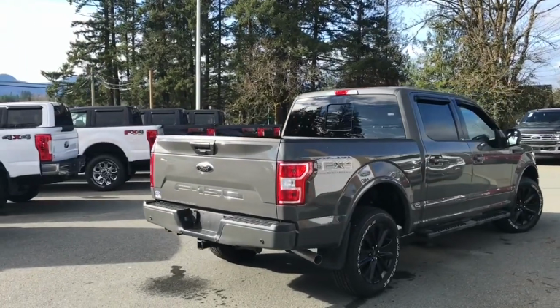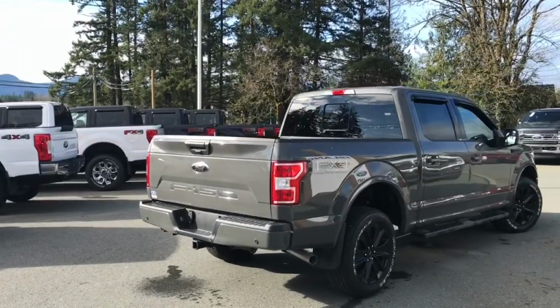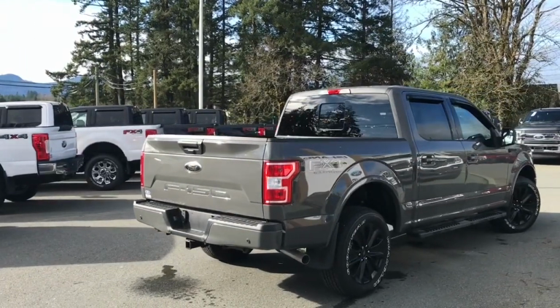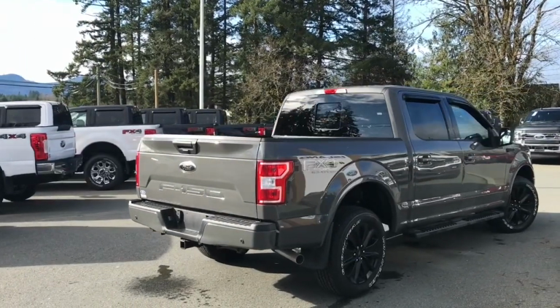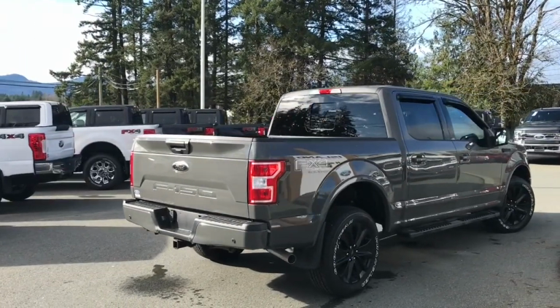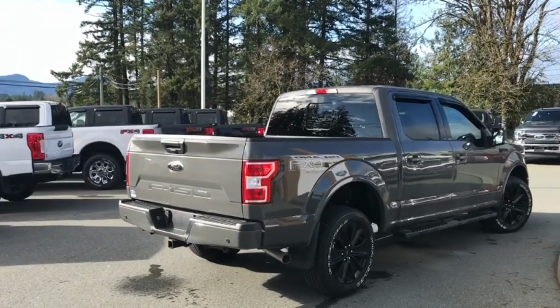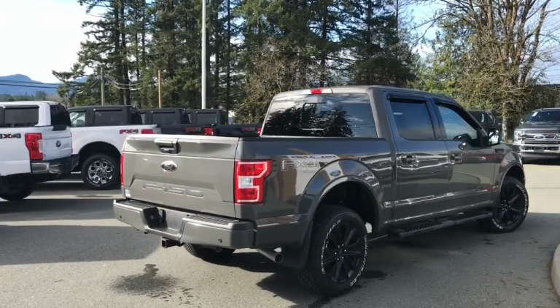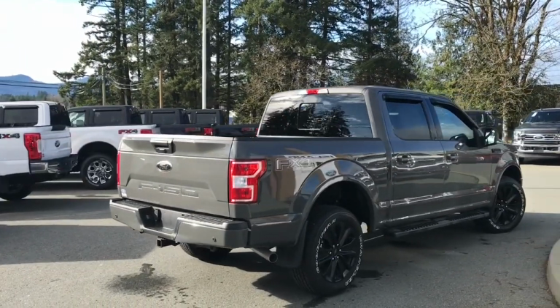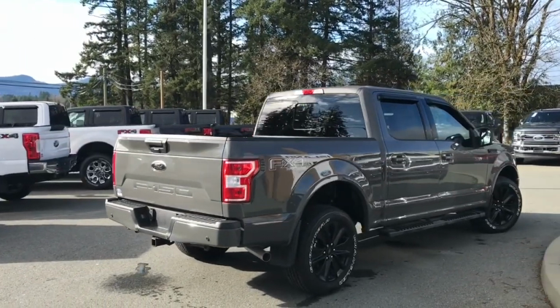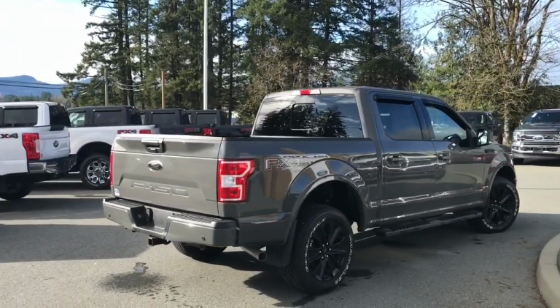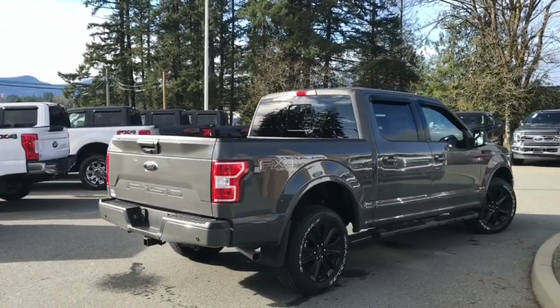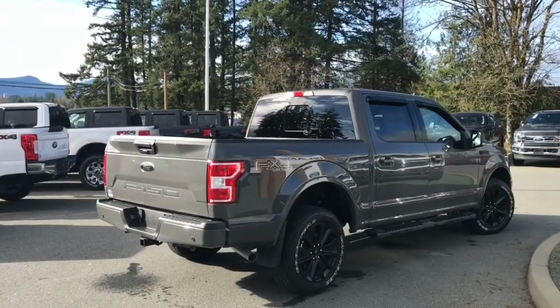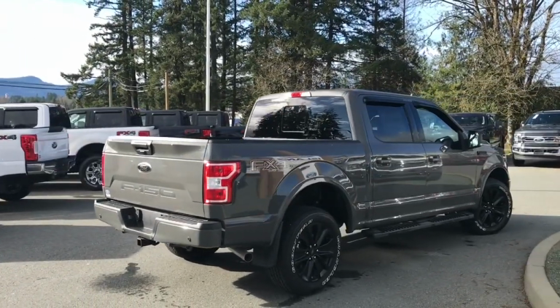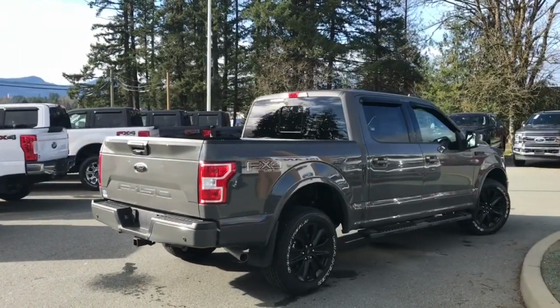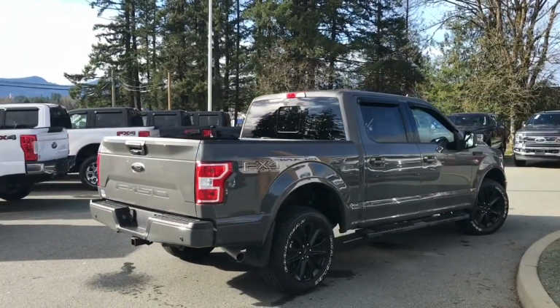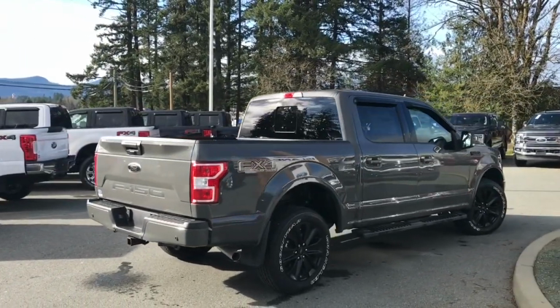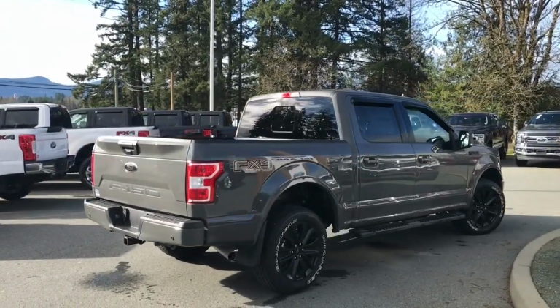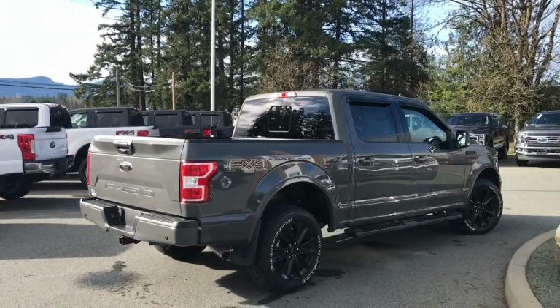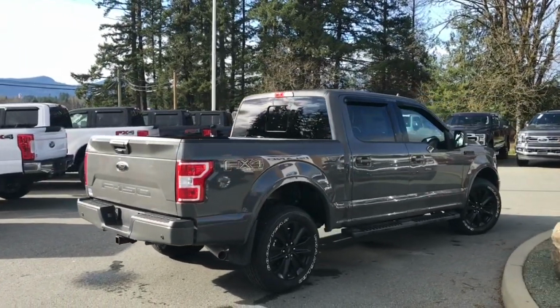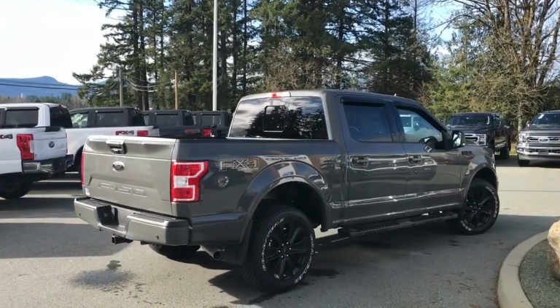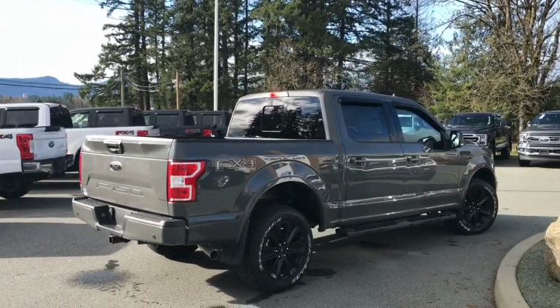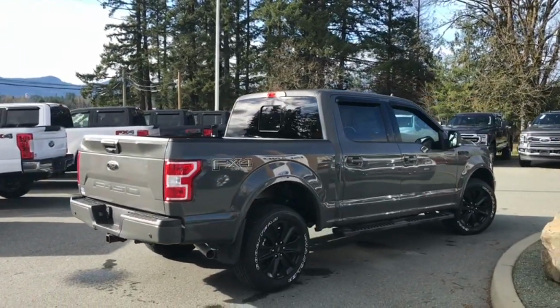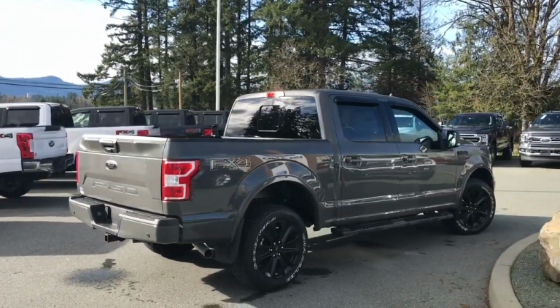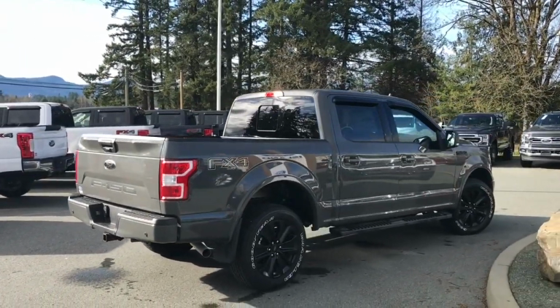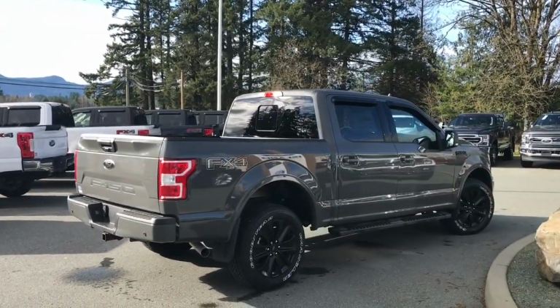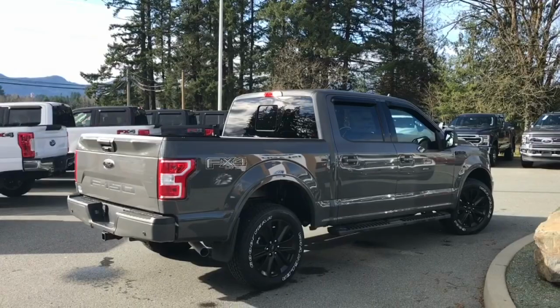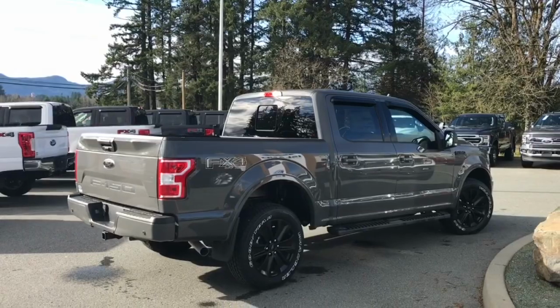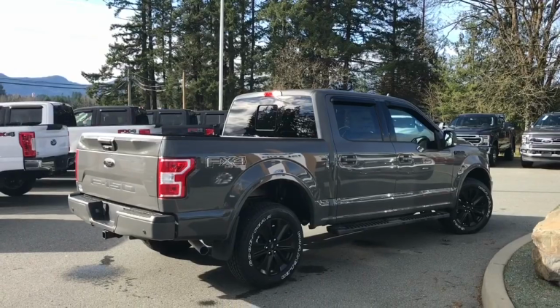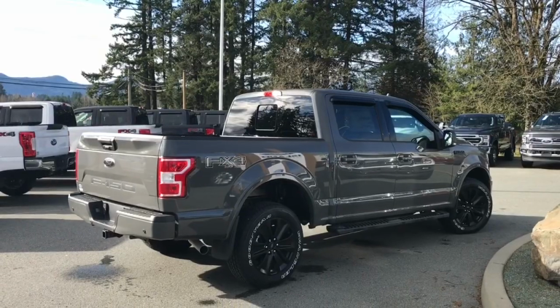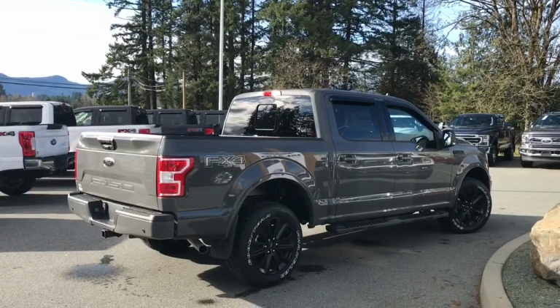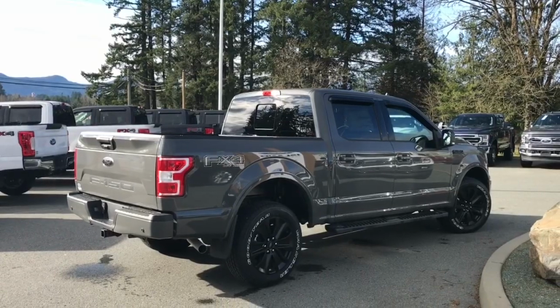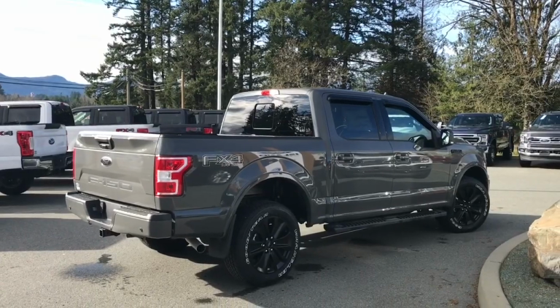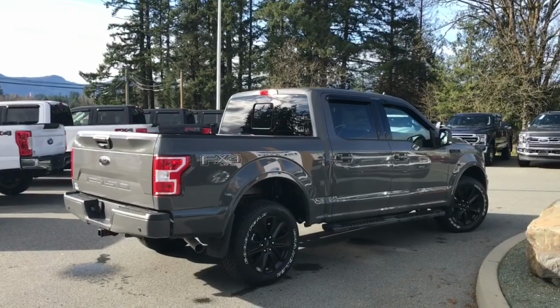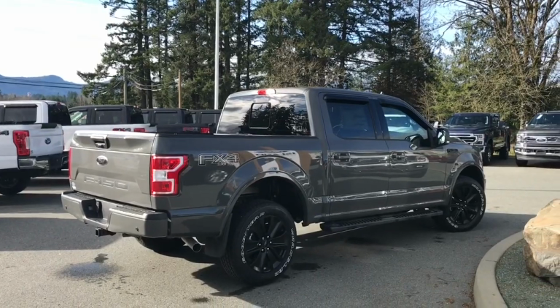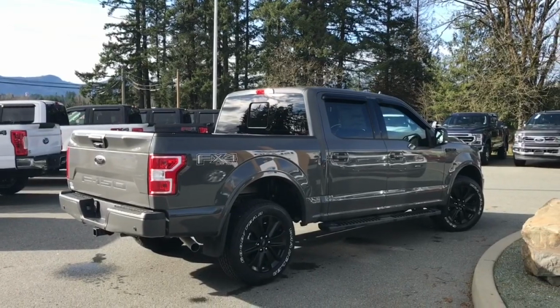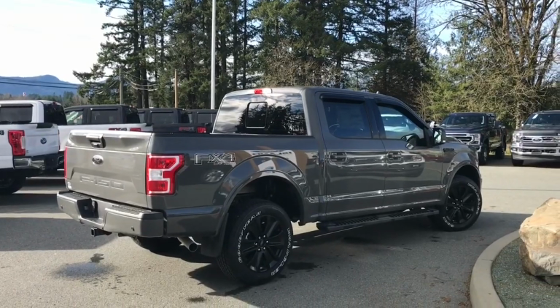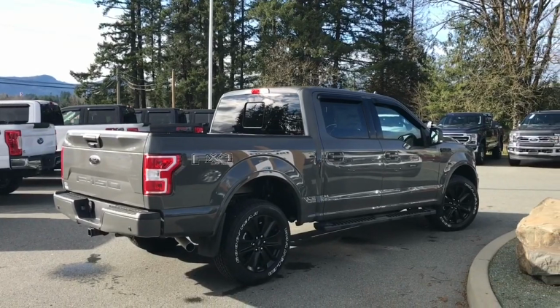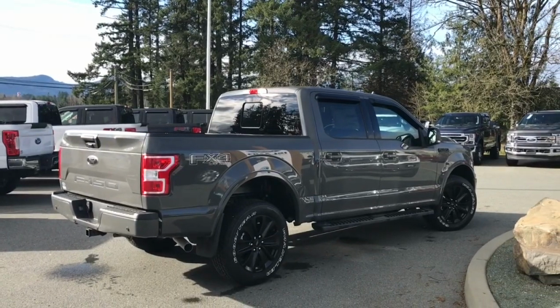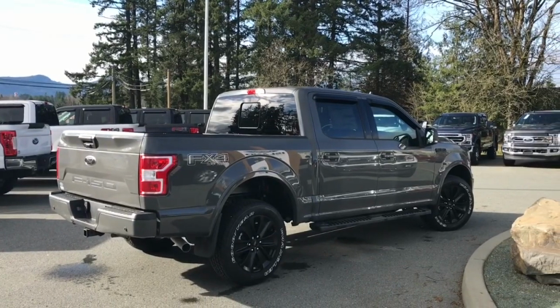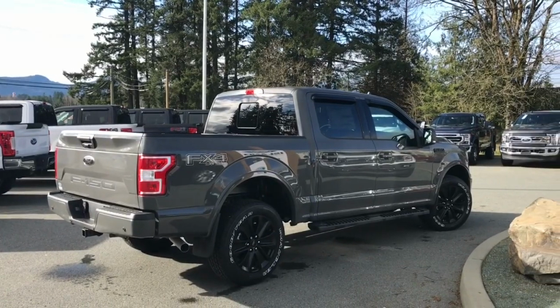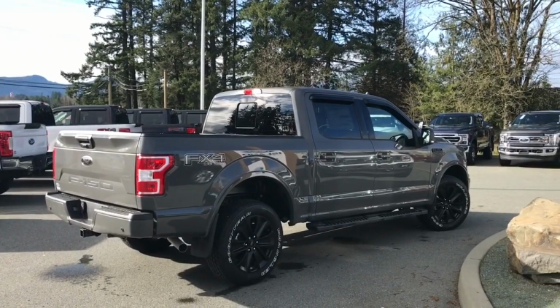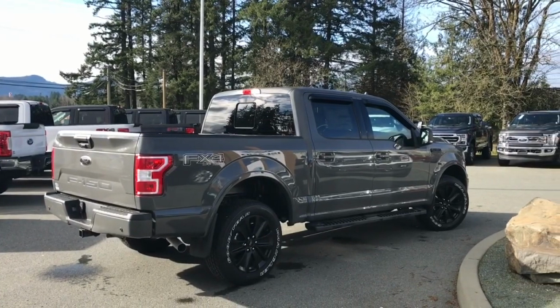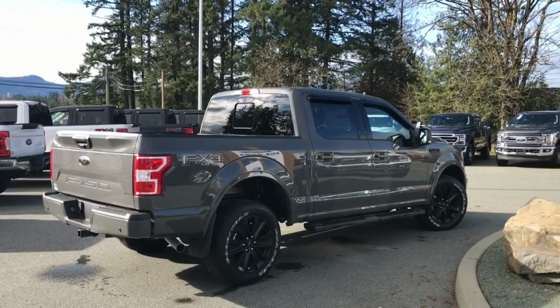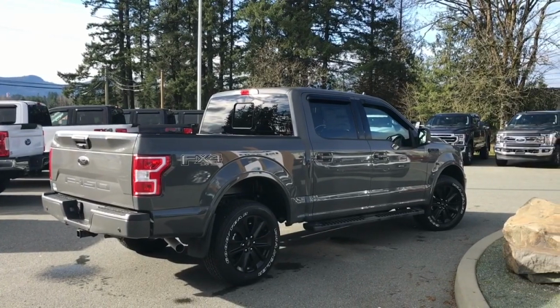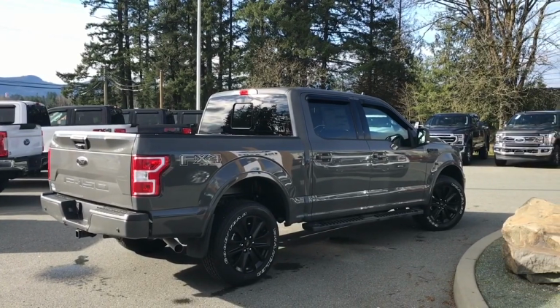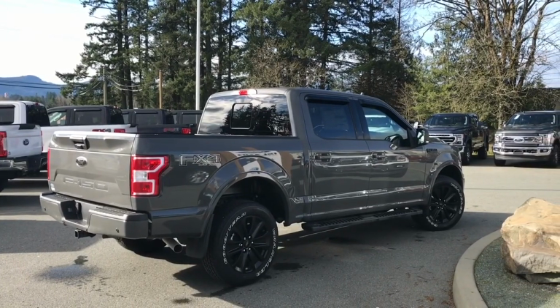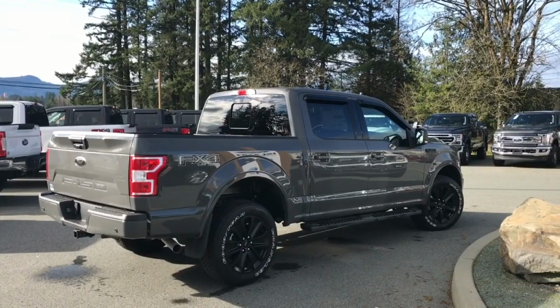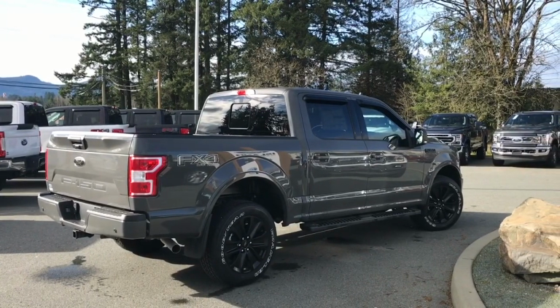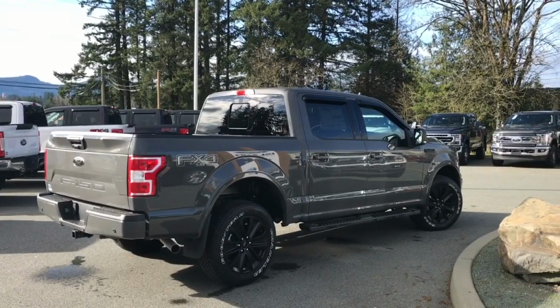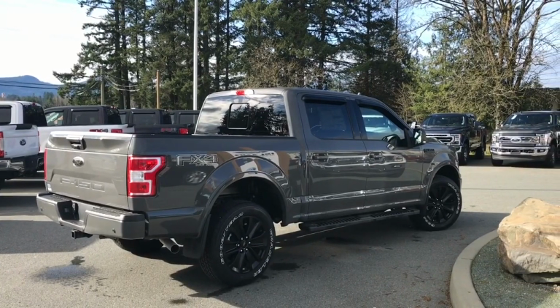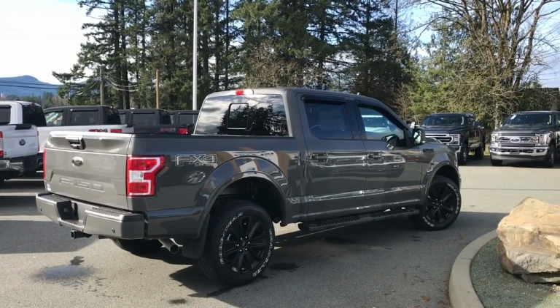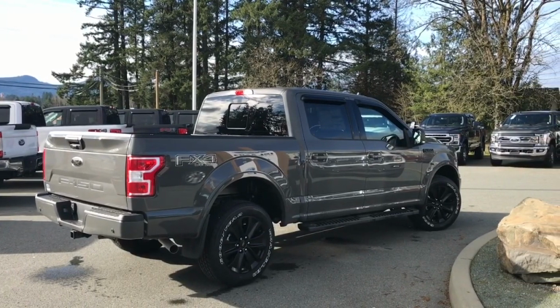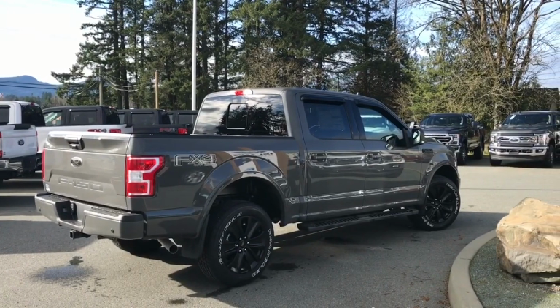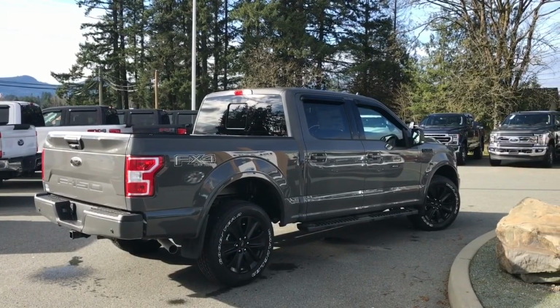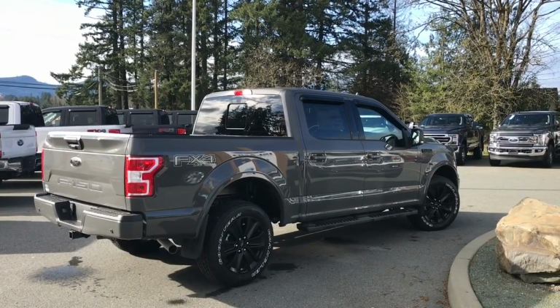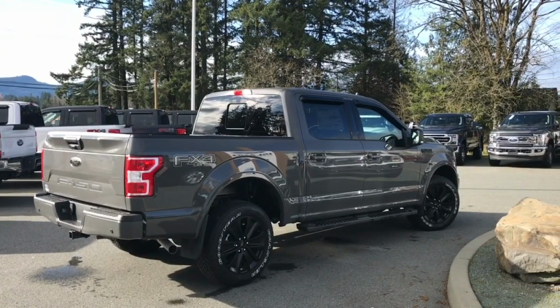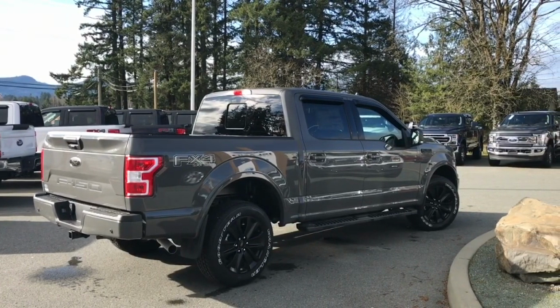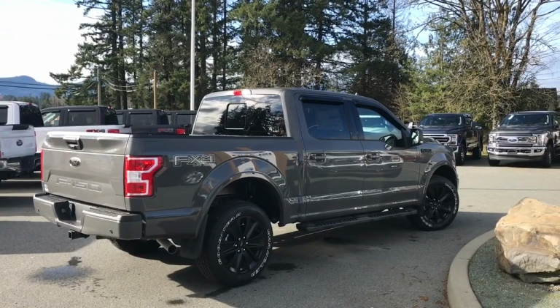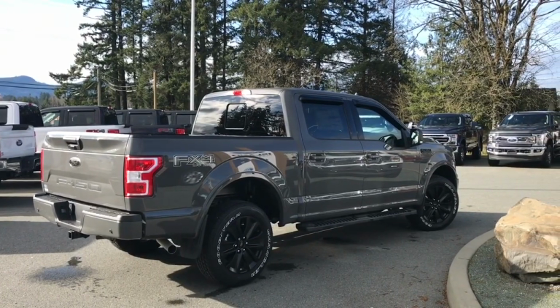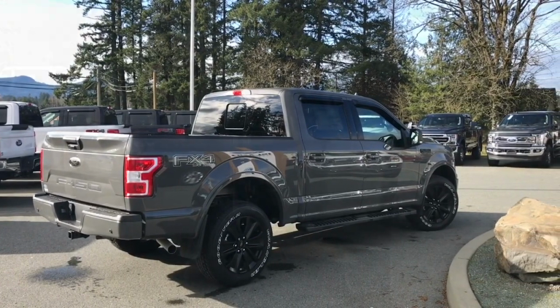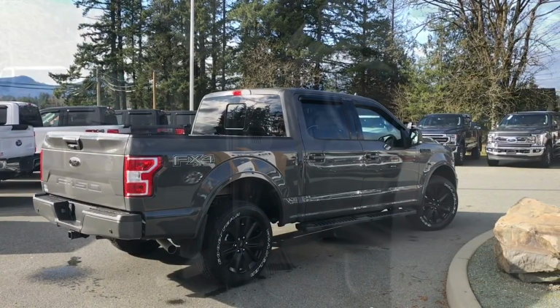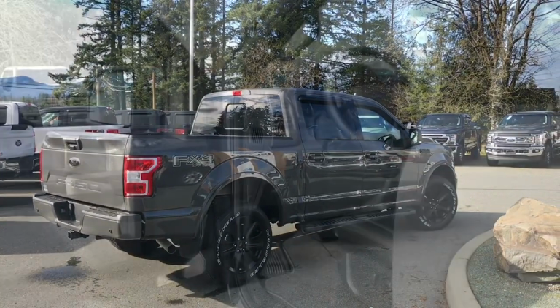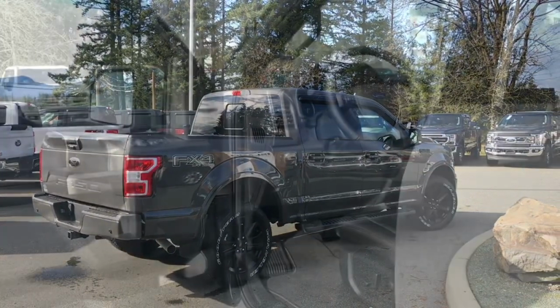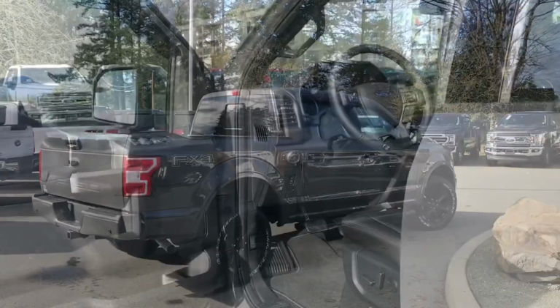It's really easy to get into this truck. Just talk to our sales team — they'd be happy to take you out on a test drive, and you can book that online at islandford.ca.